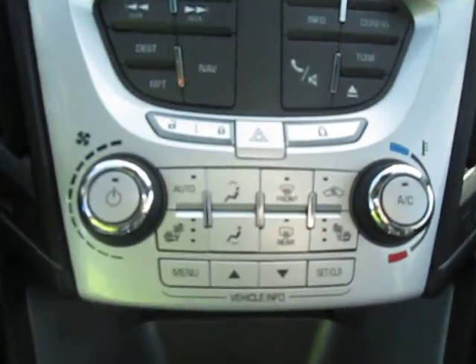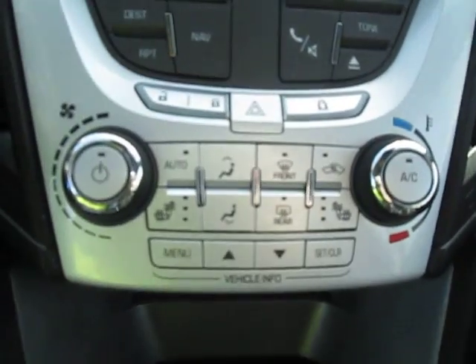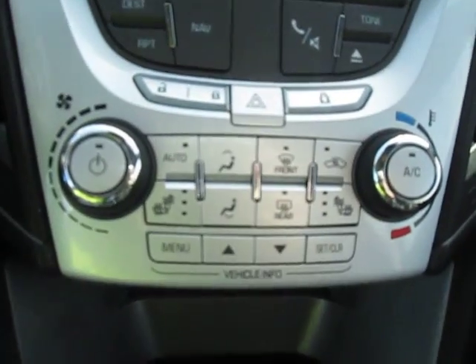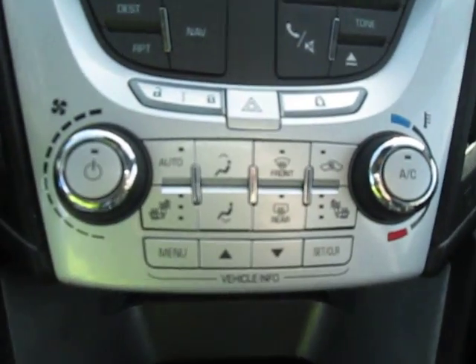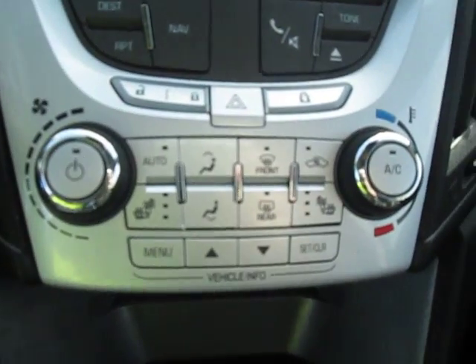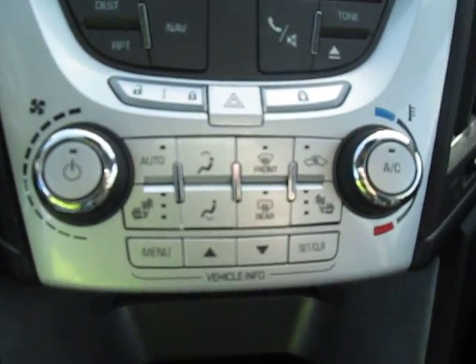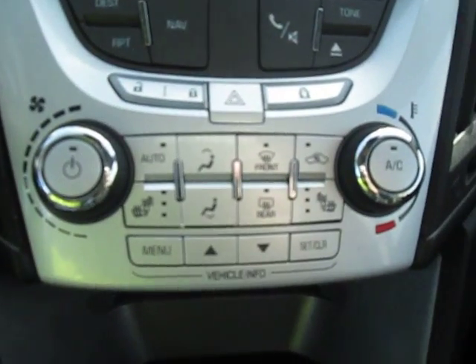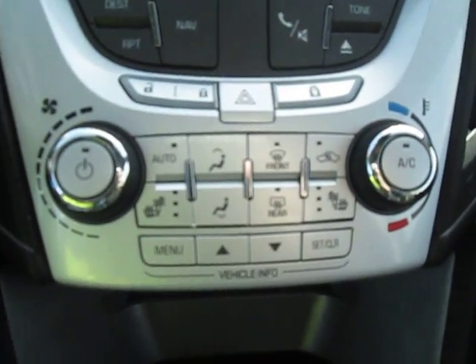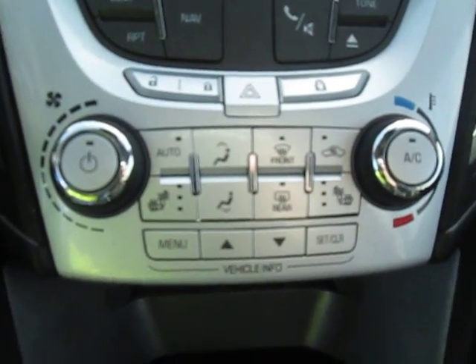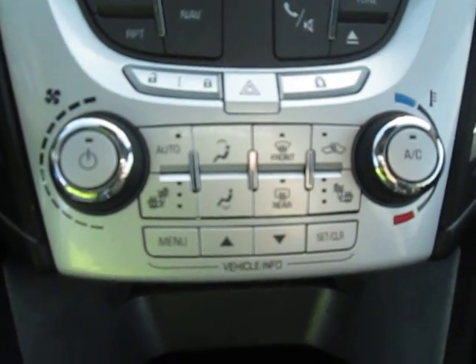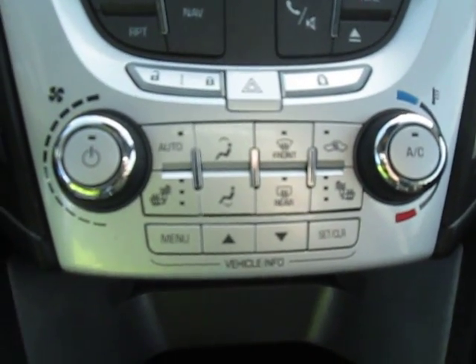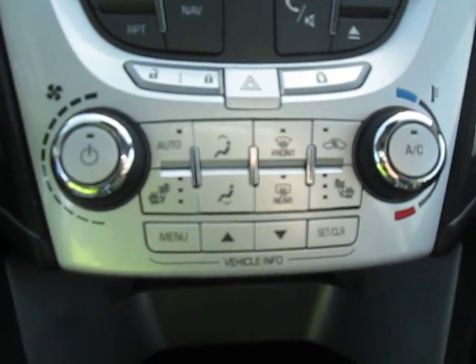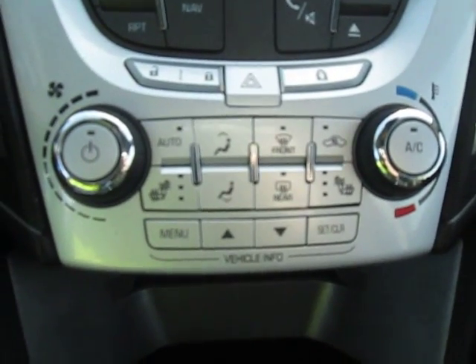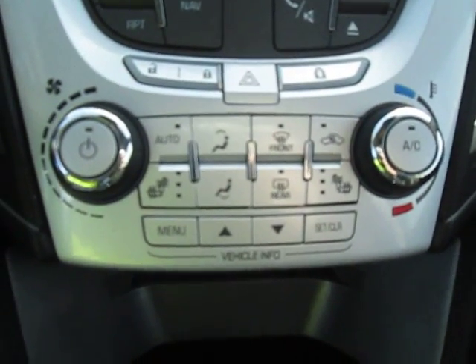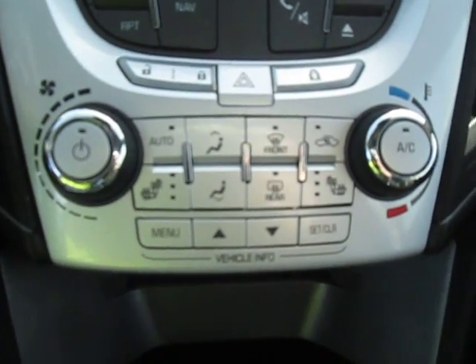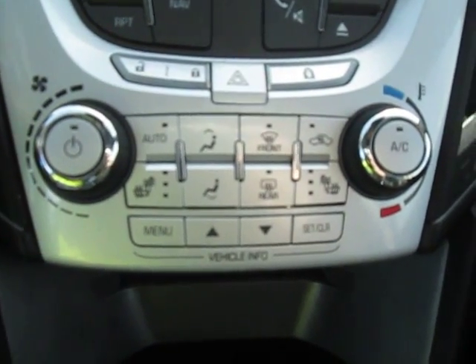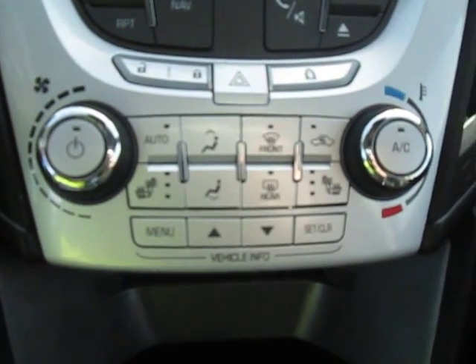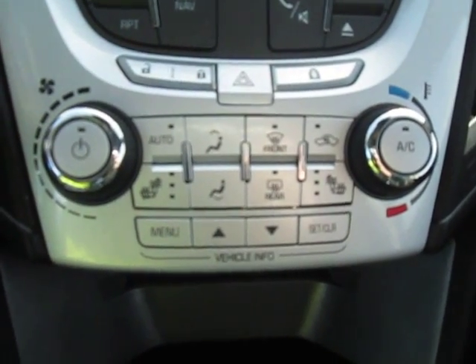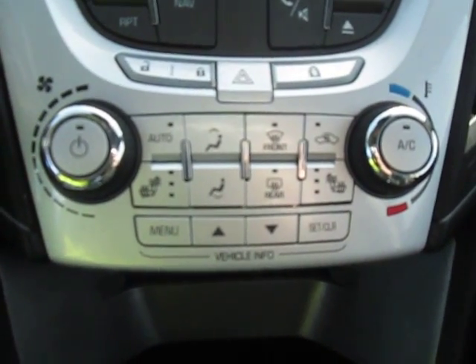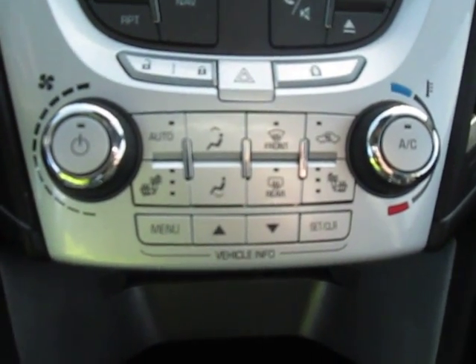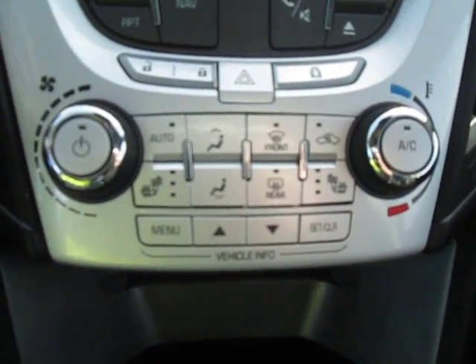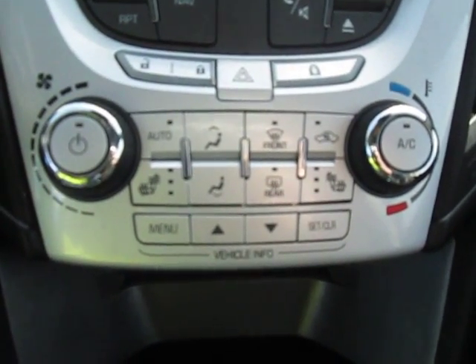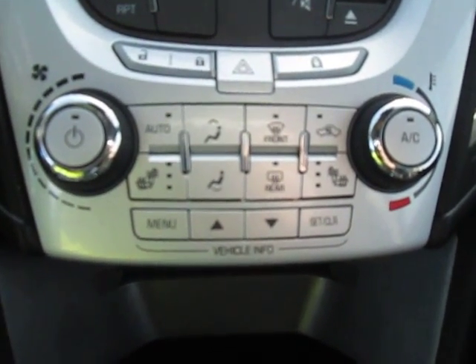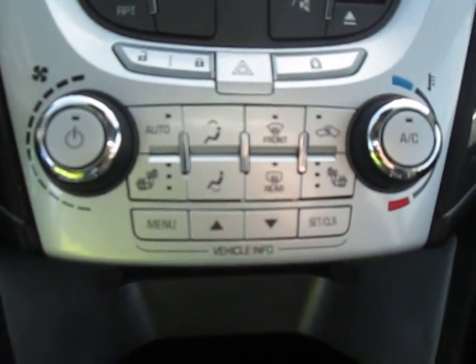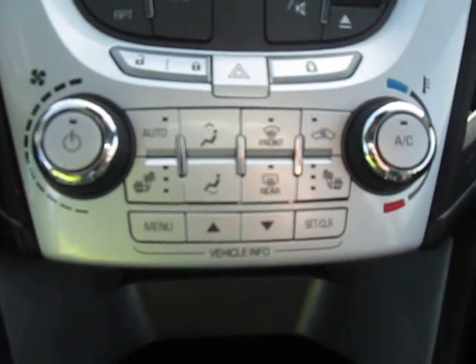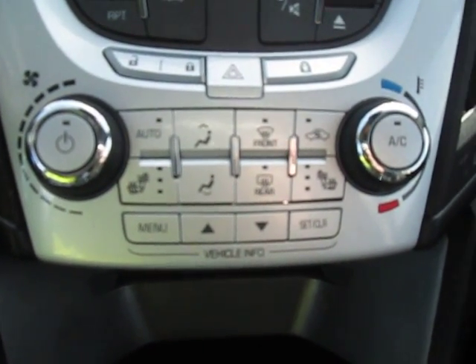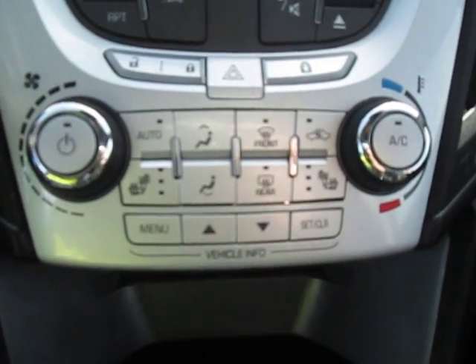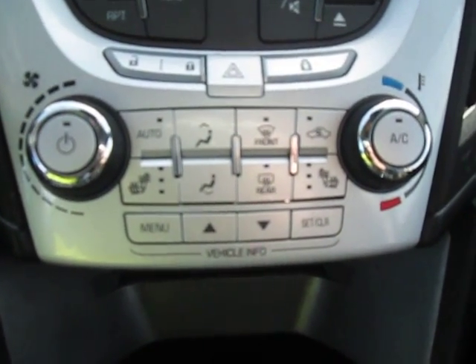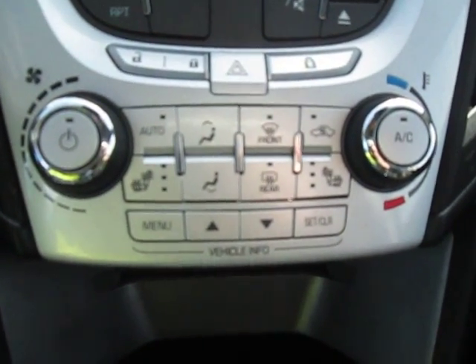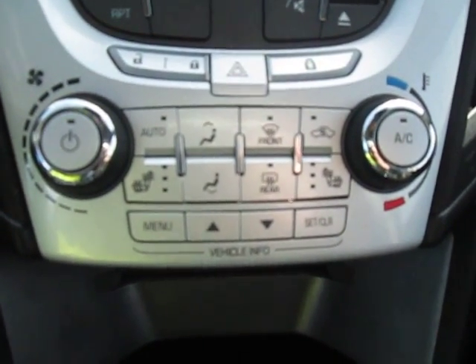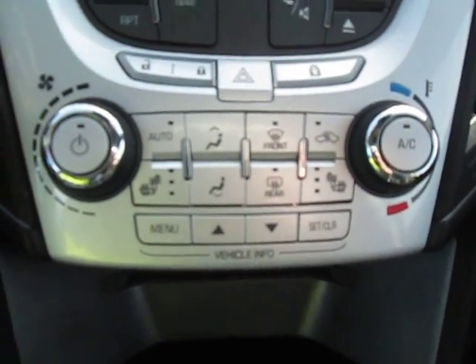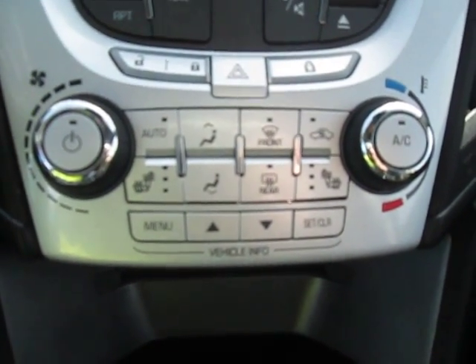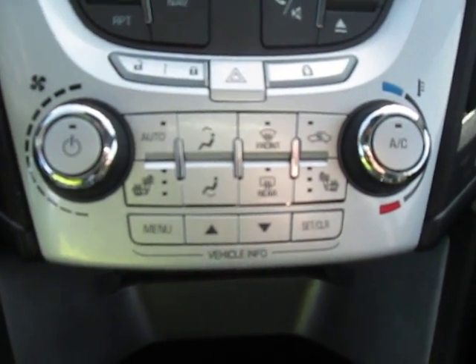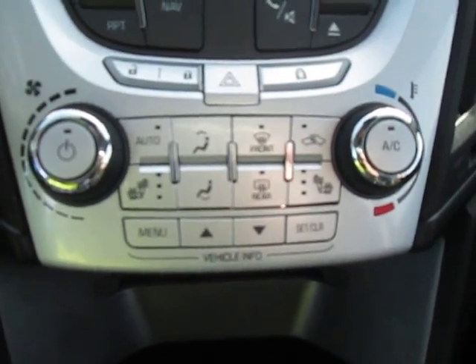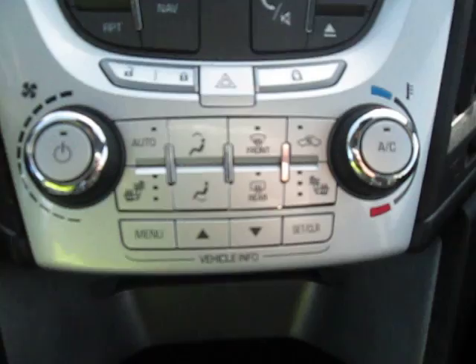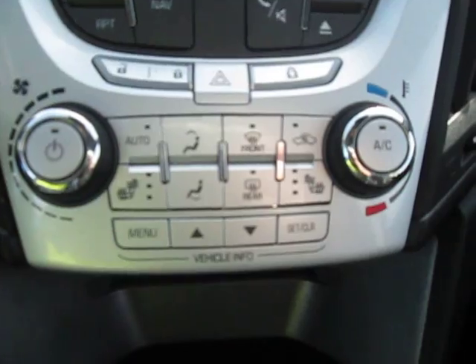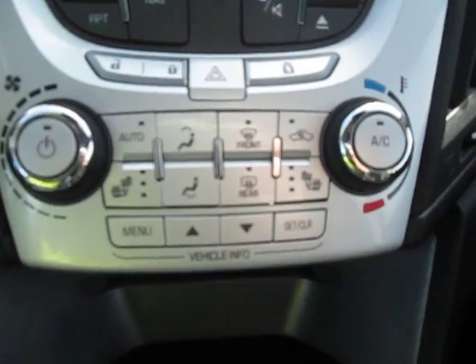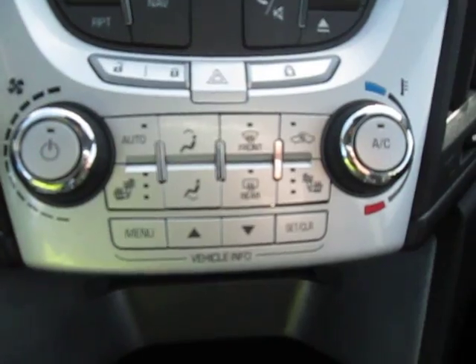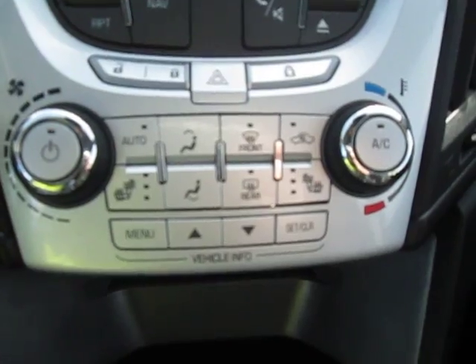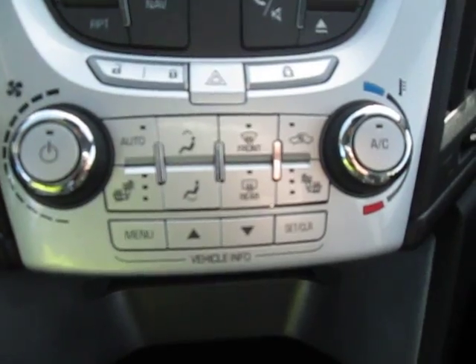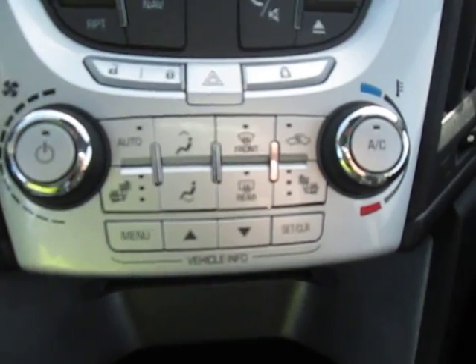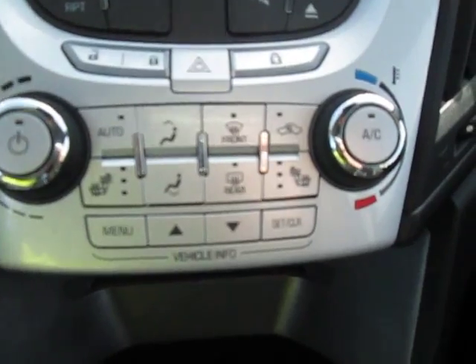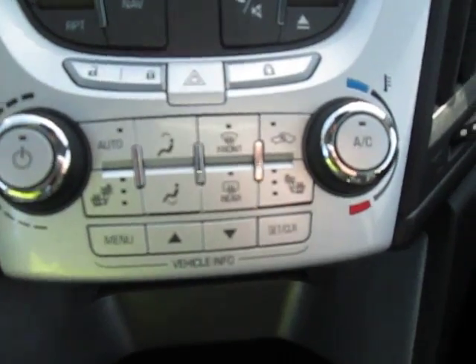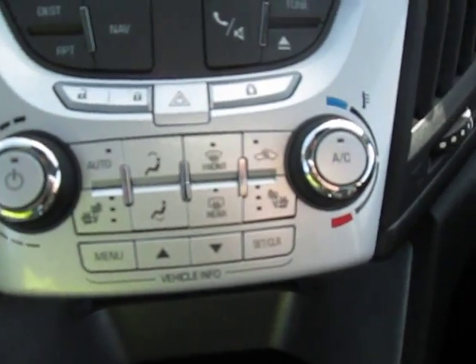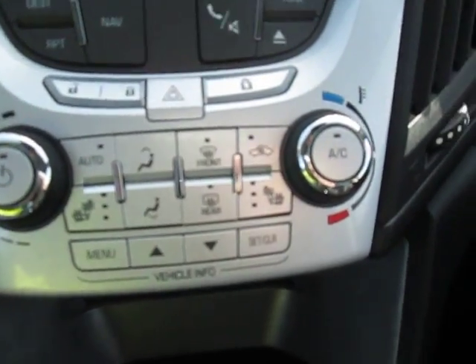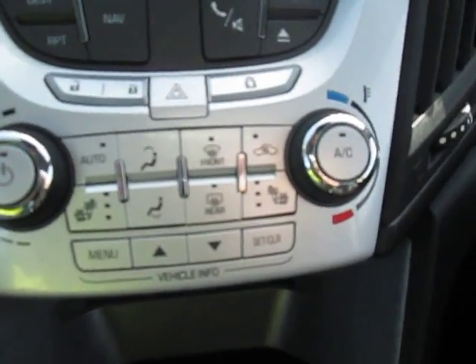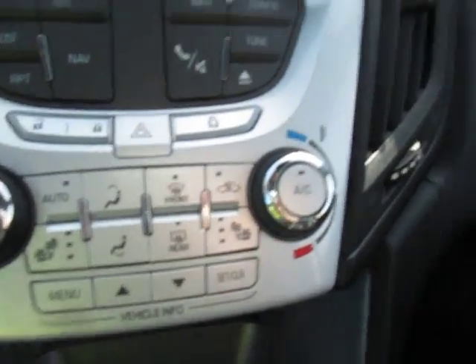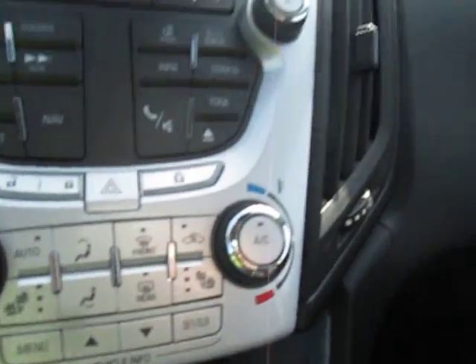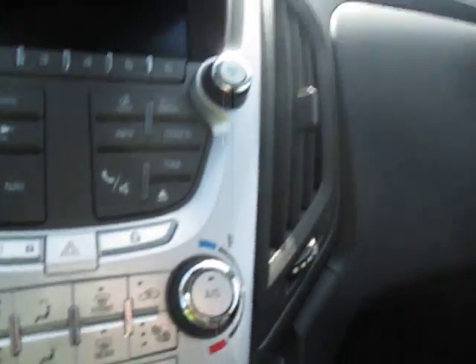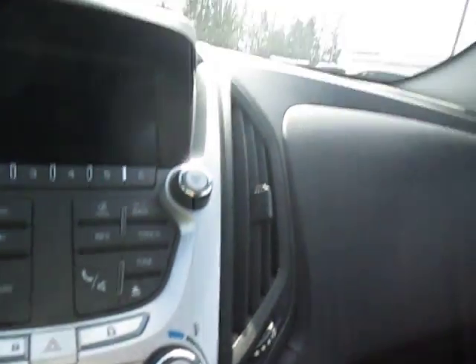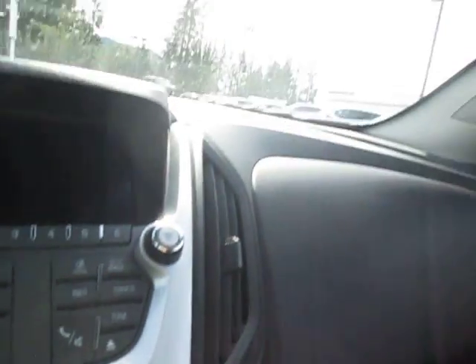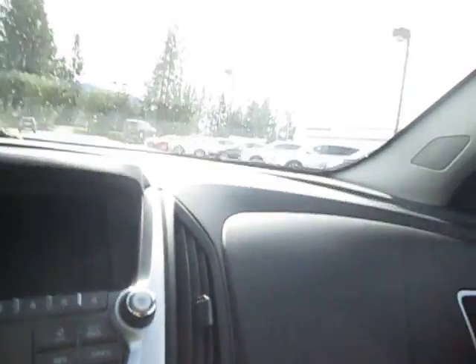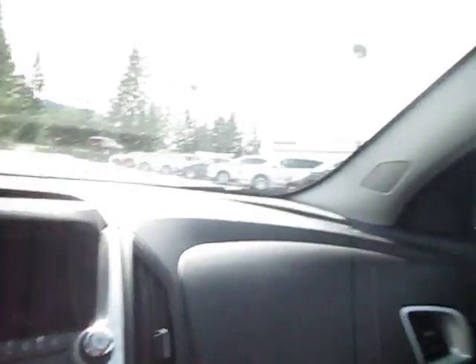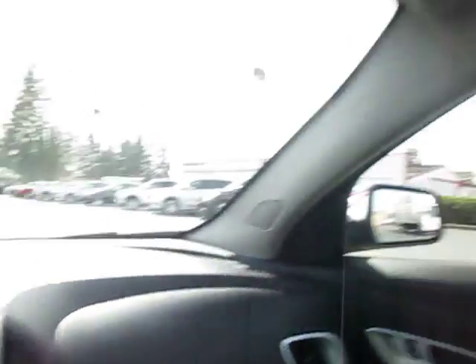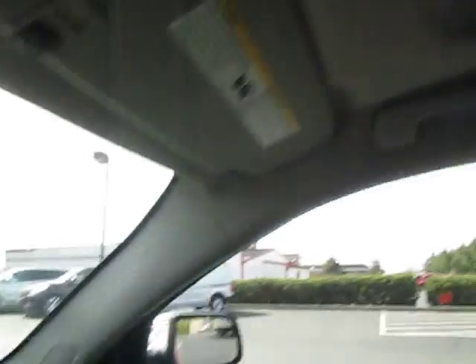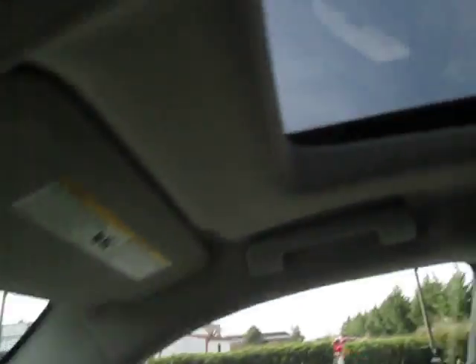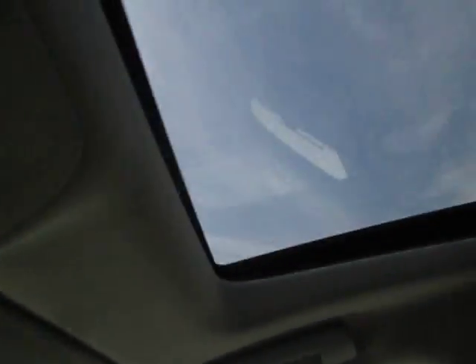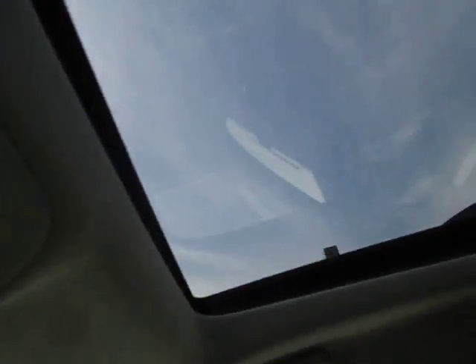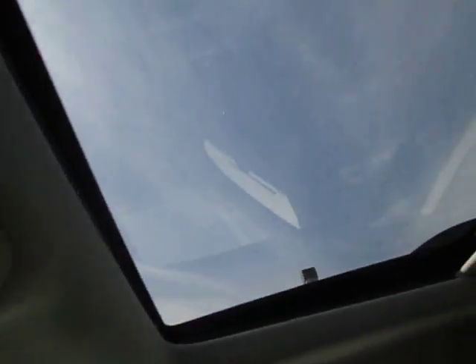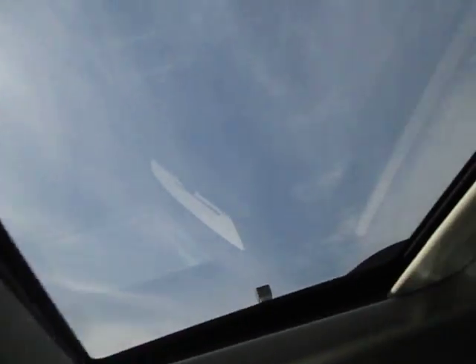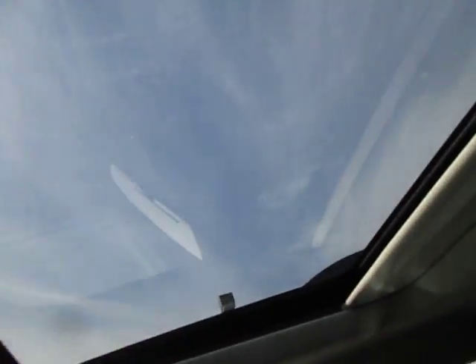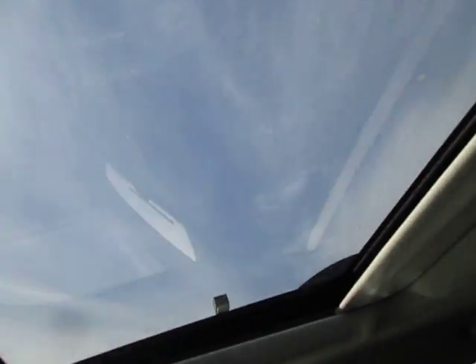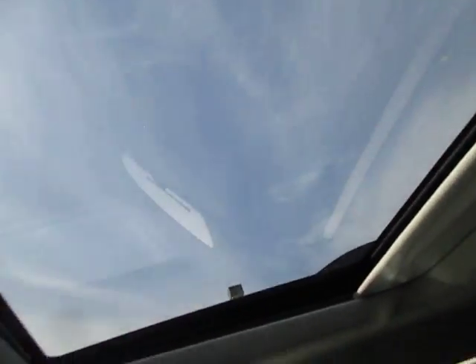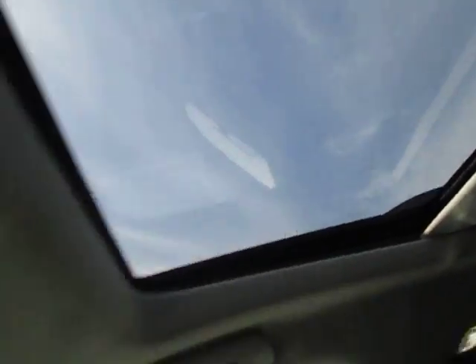Down below that, we have our climate control, good for any hot summer days or cold winter nights. And up top, we got our sunroof.